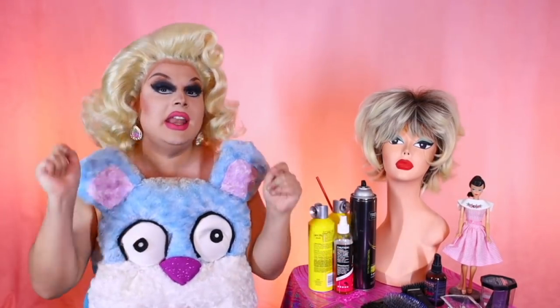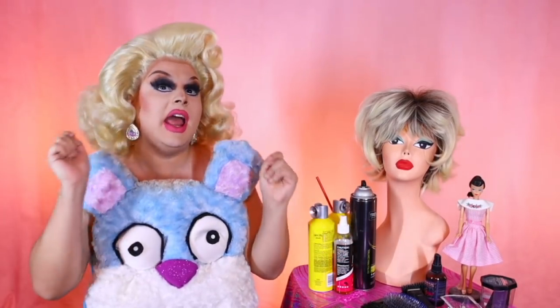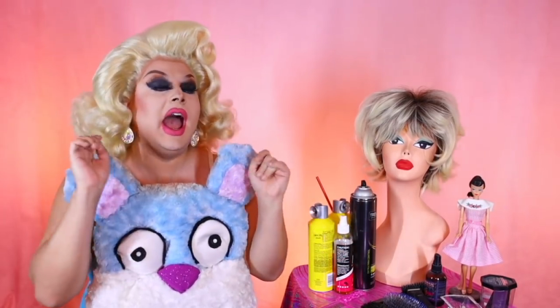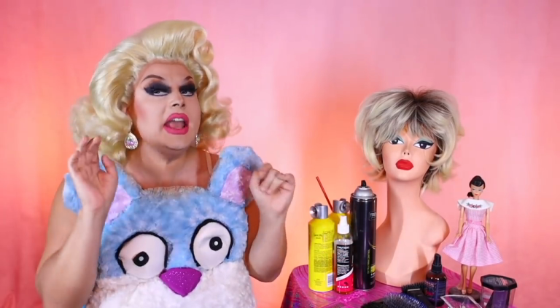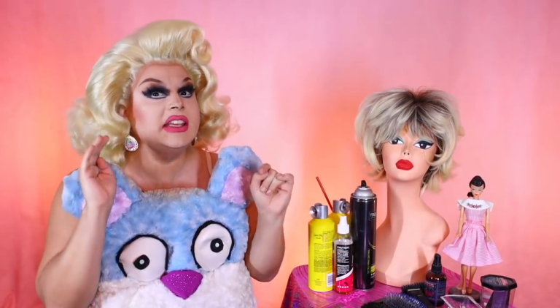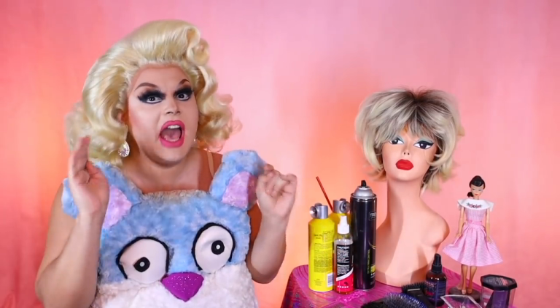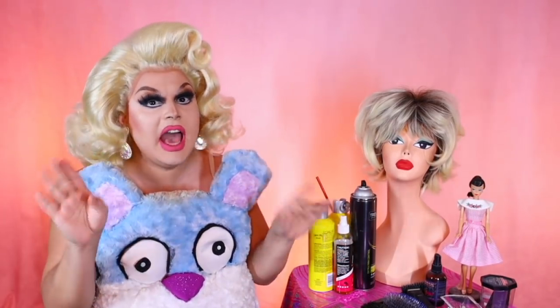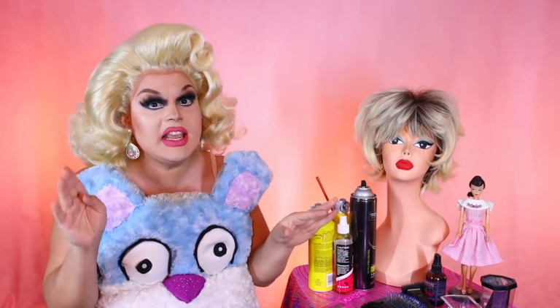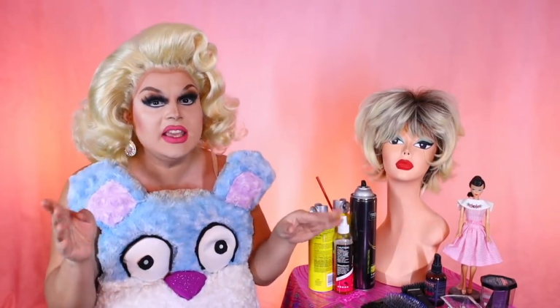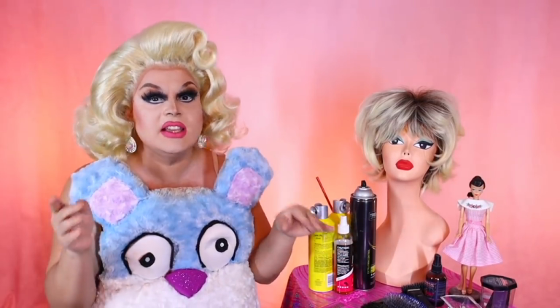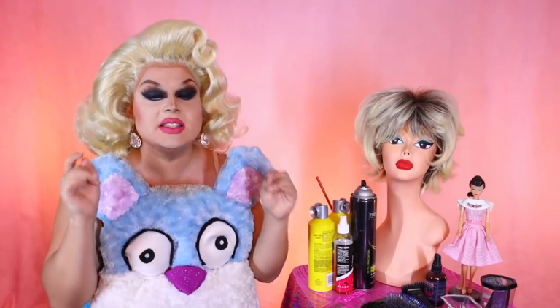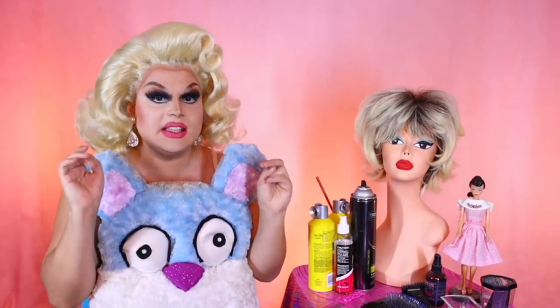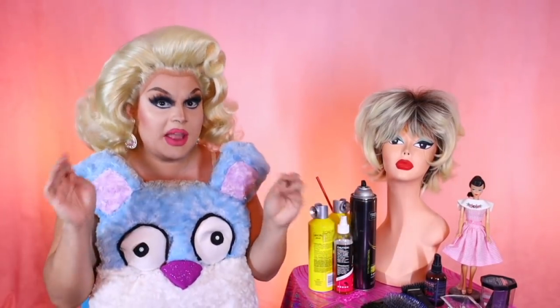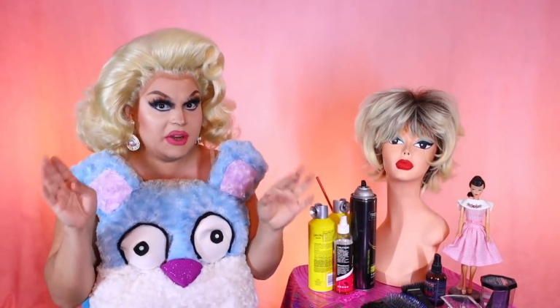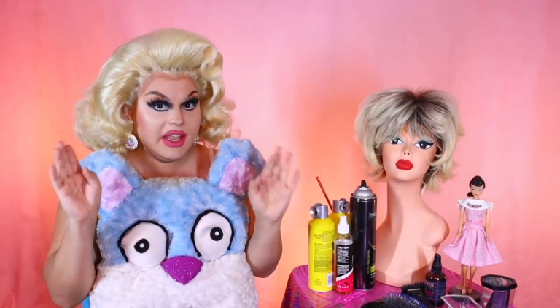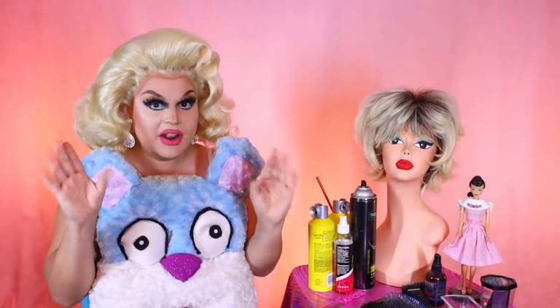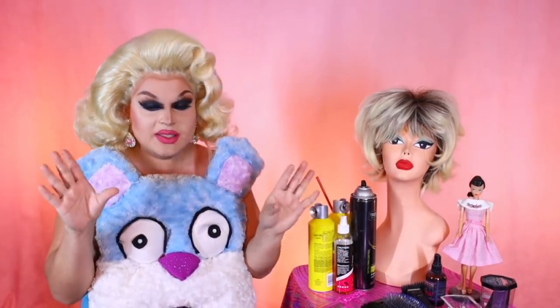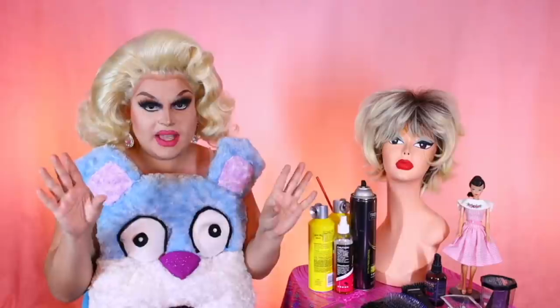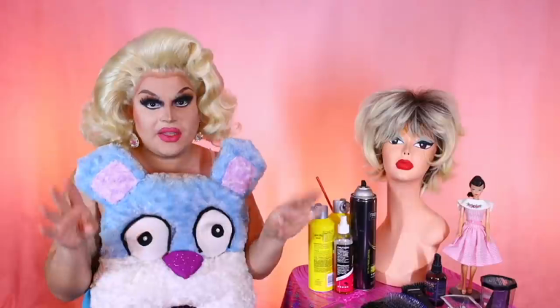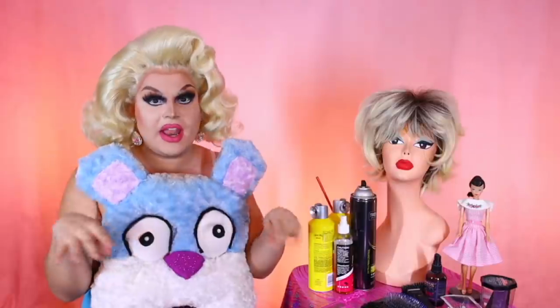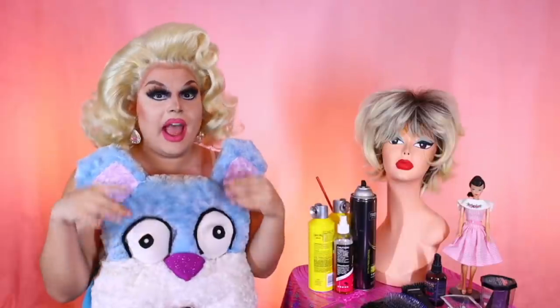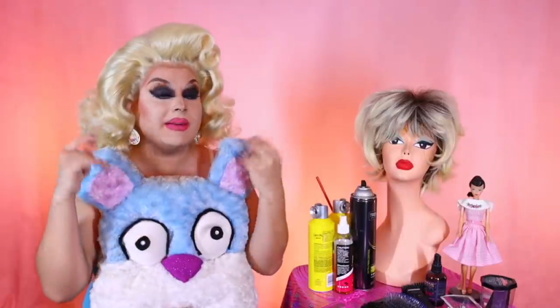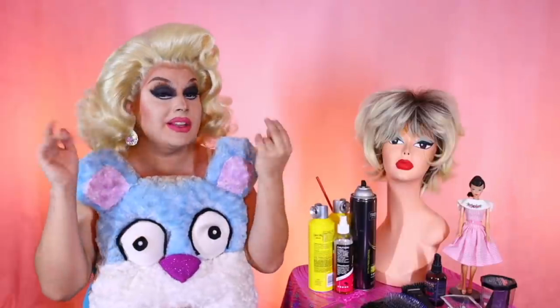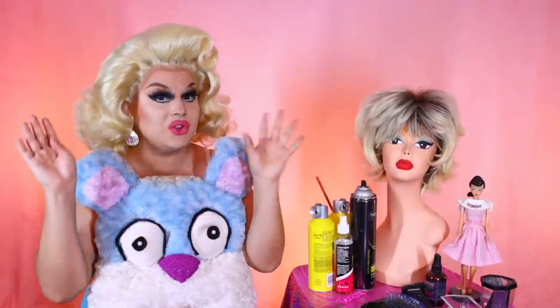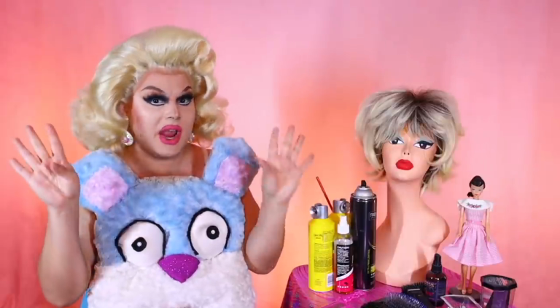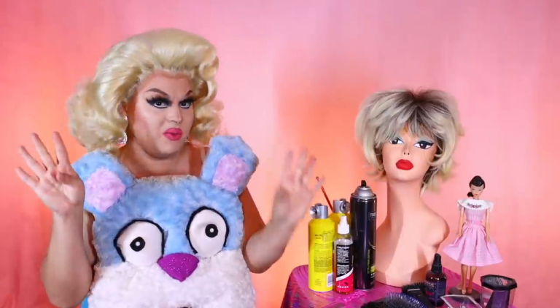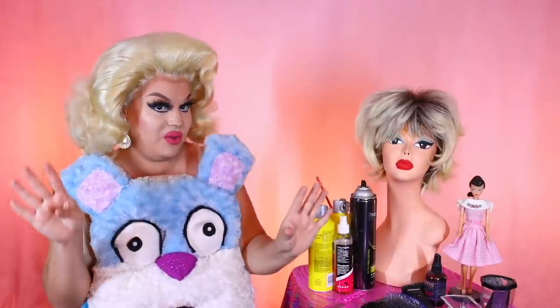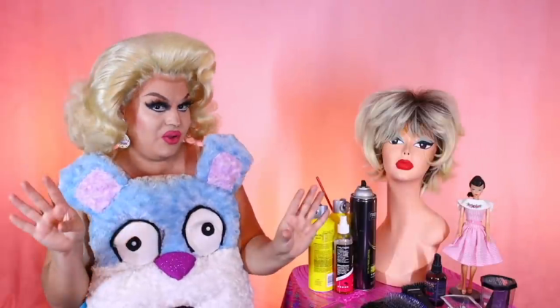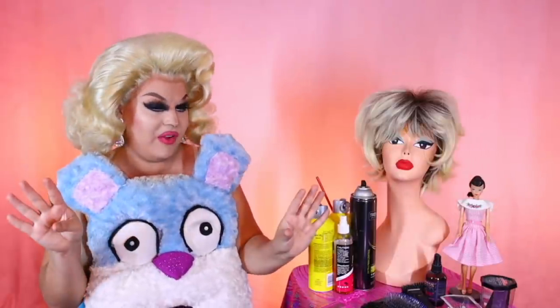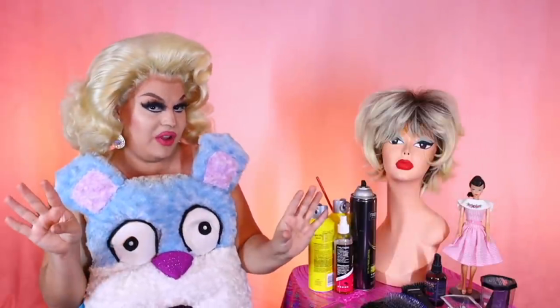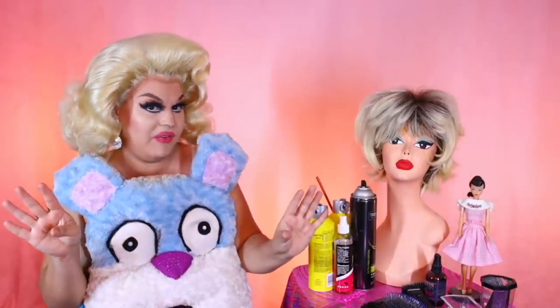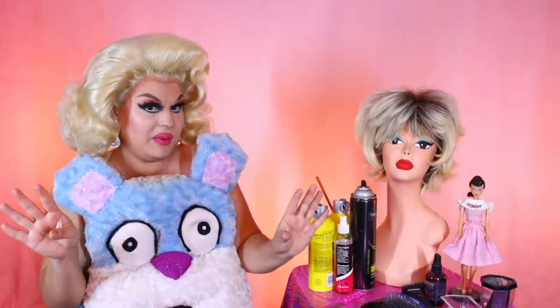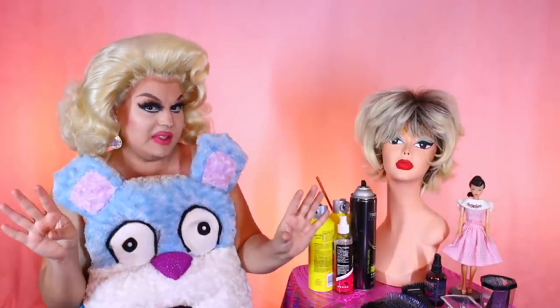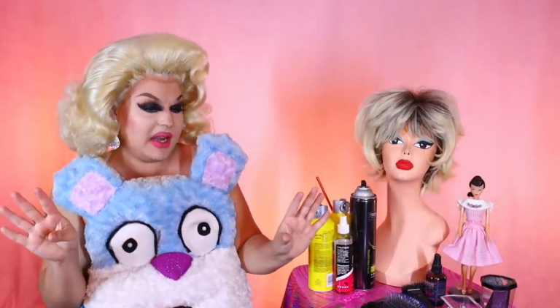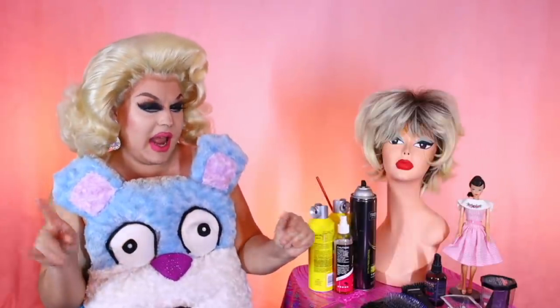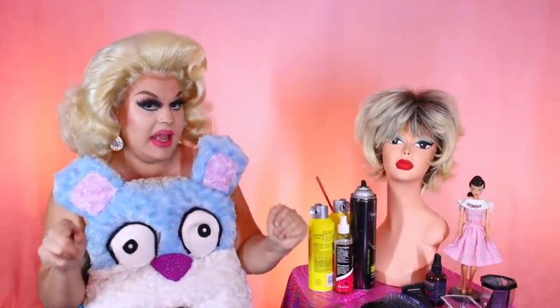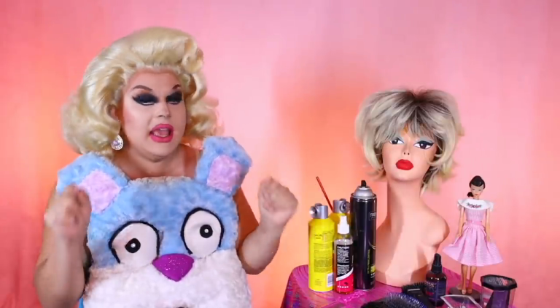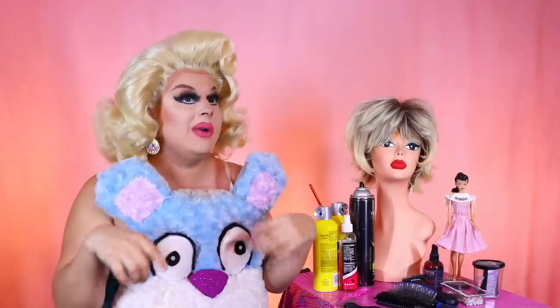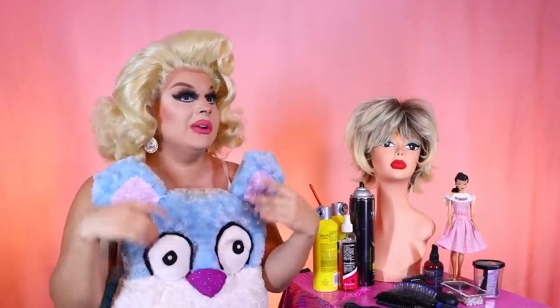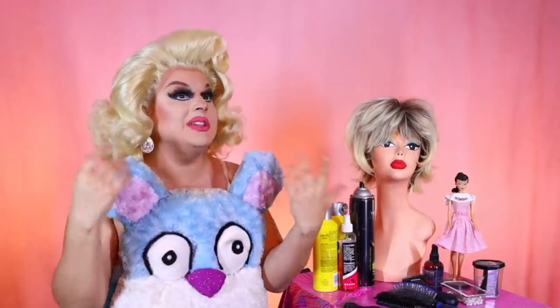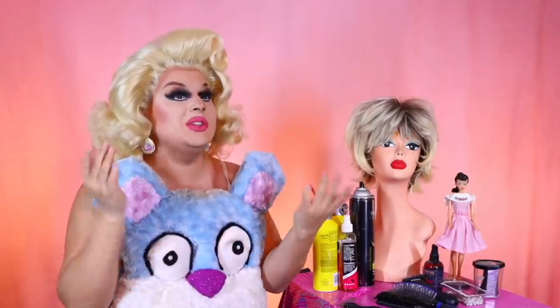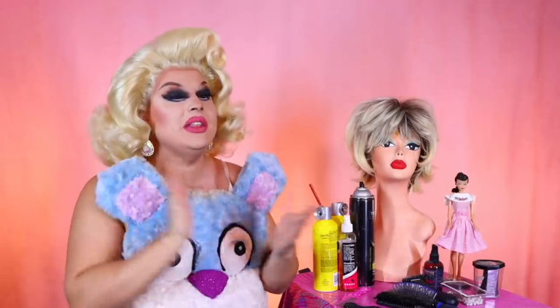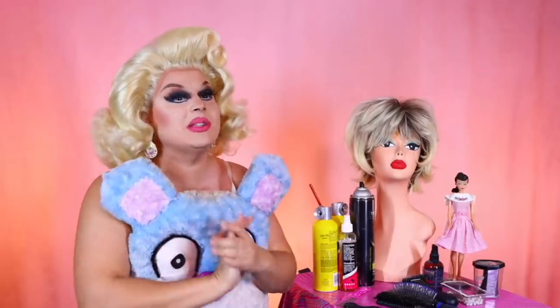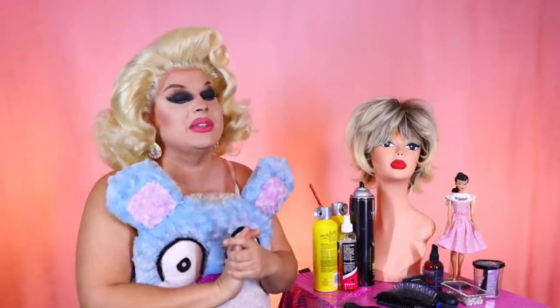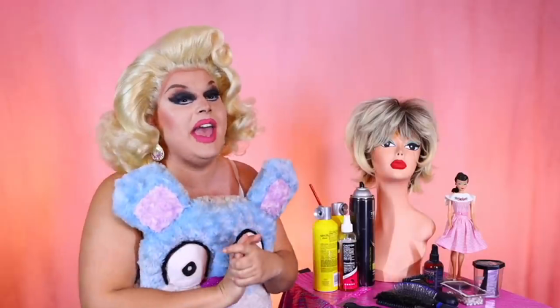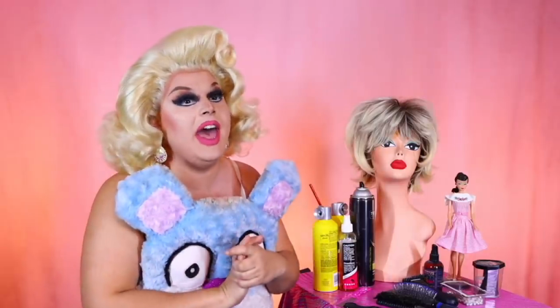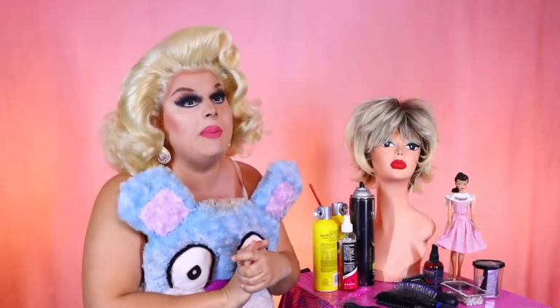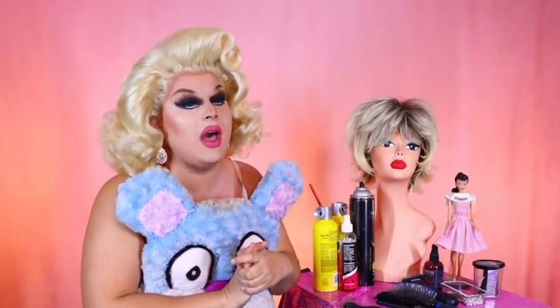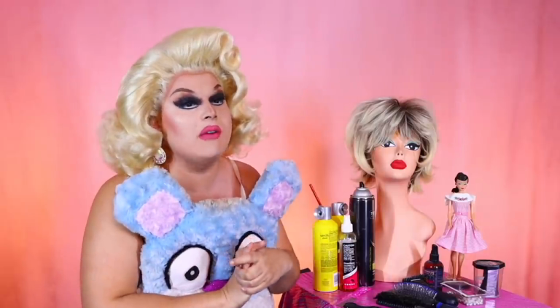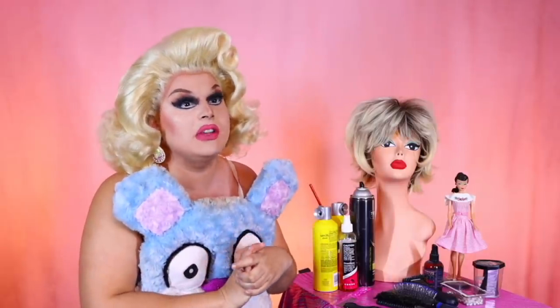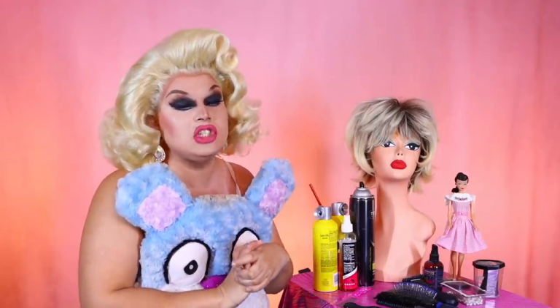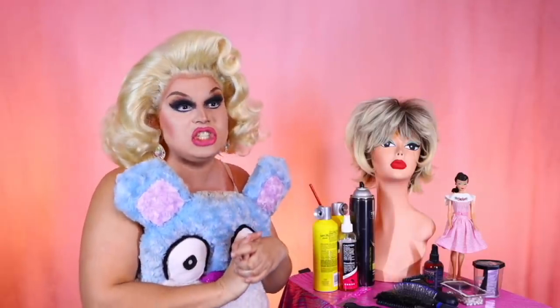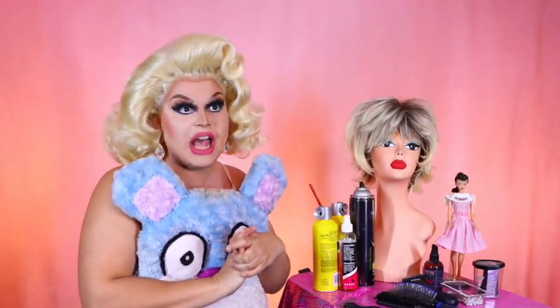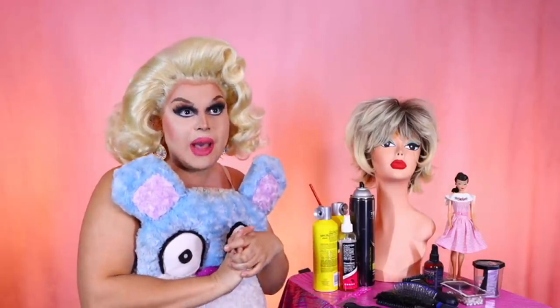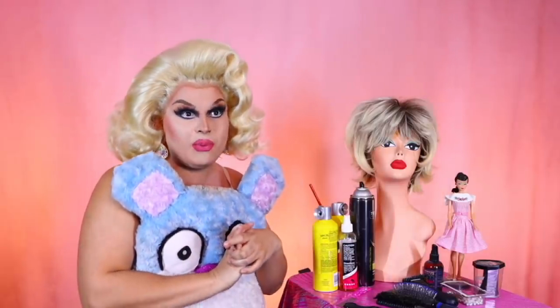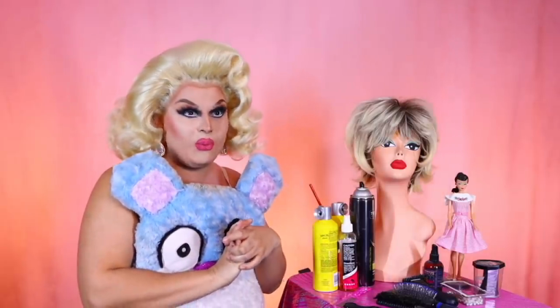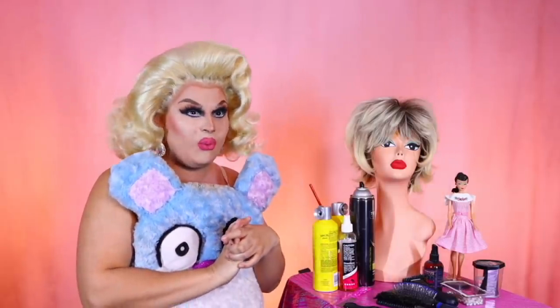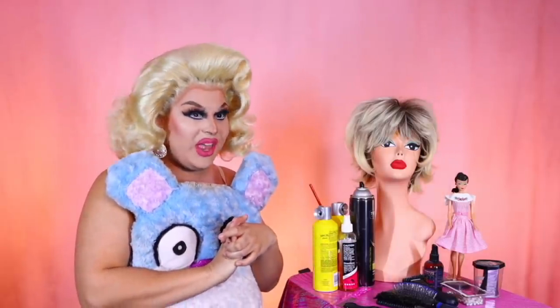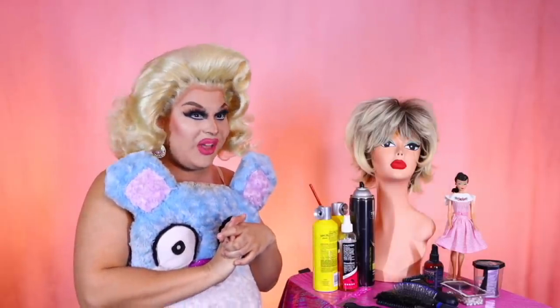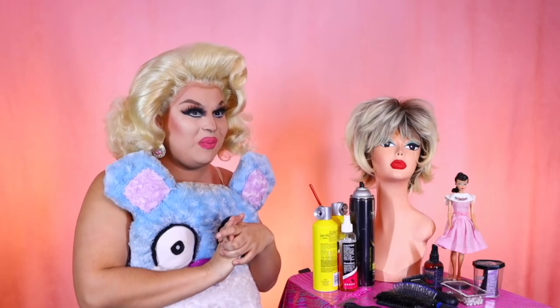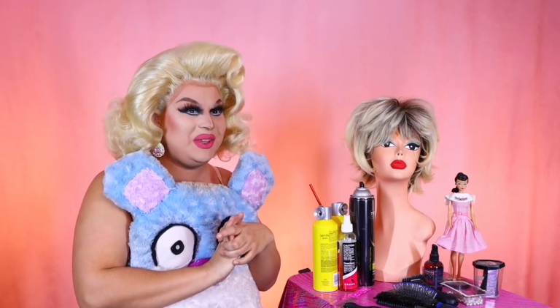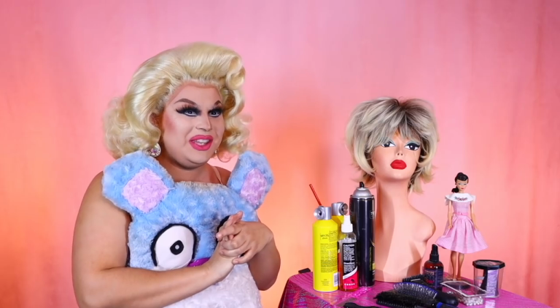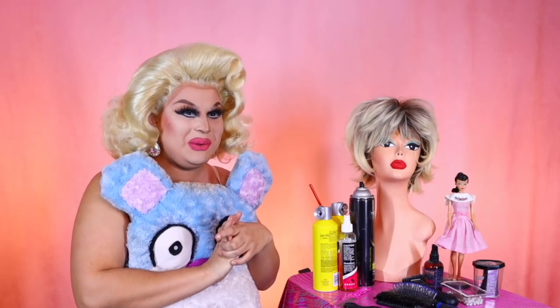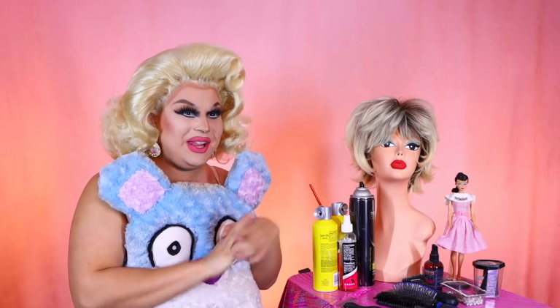An iconic celebrity hairstyle that I'm going to try and recreate for you folks today, and we're going to be doing this with the help of Shop Will Beauty.